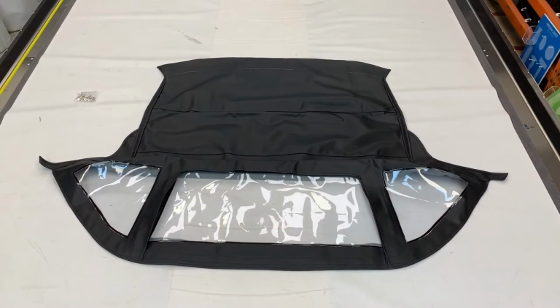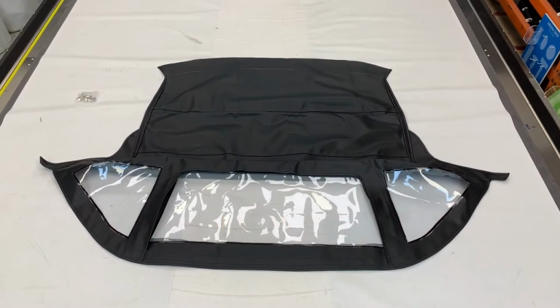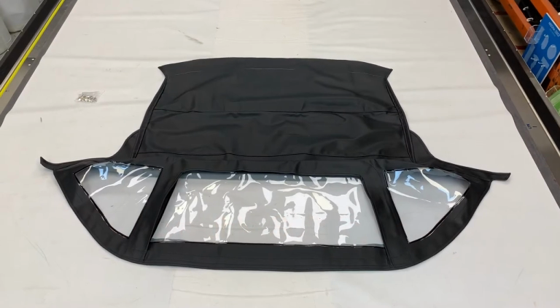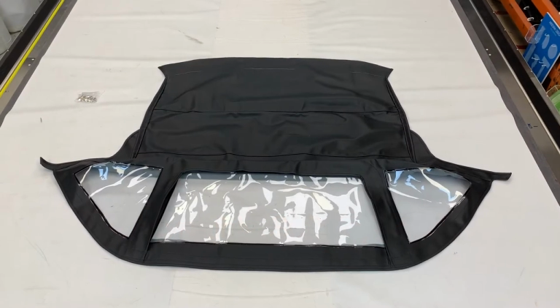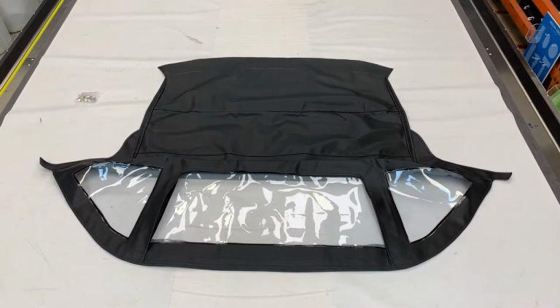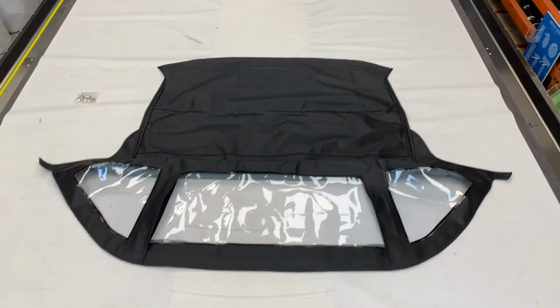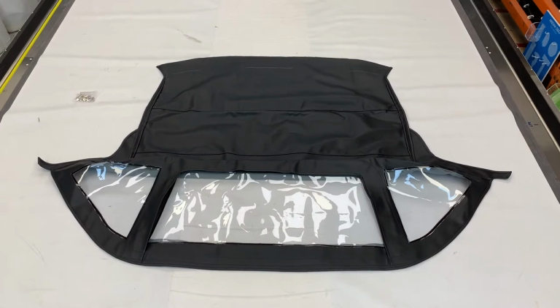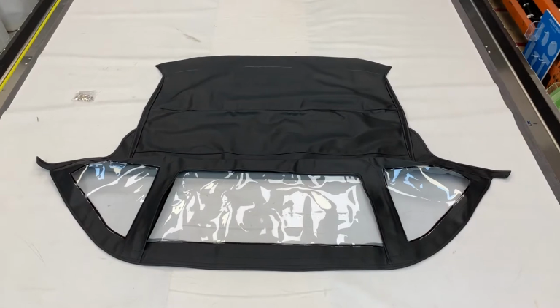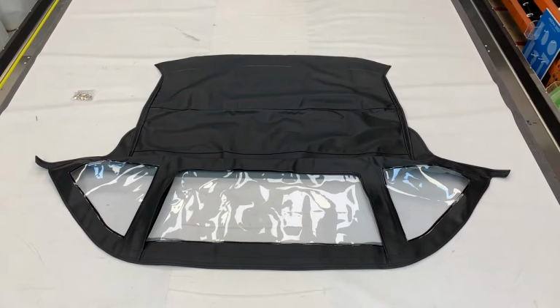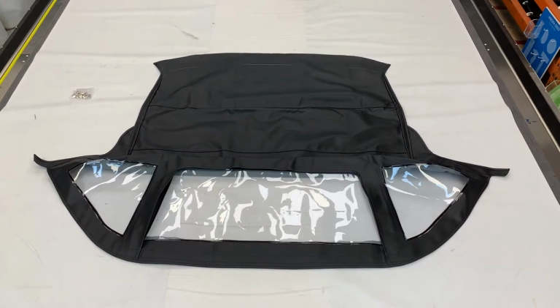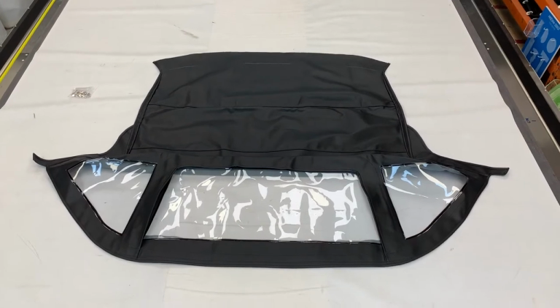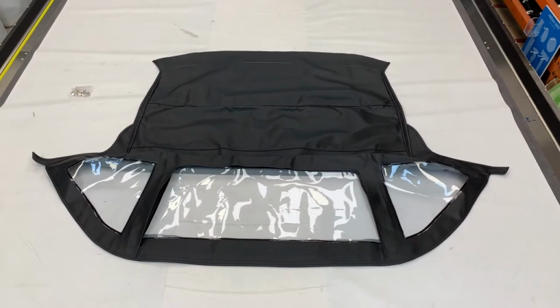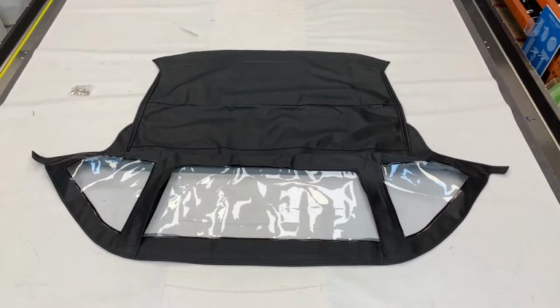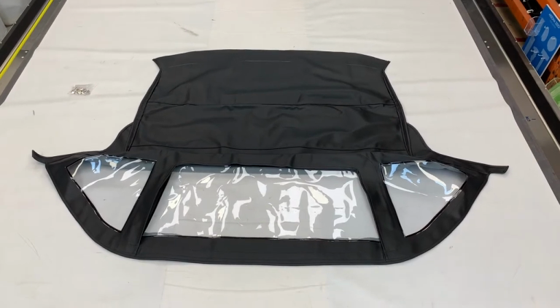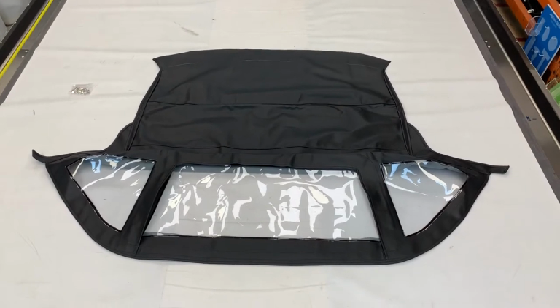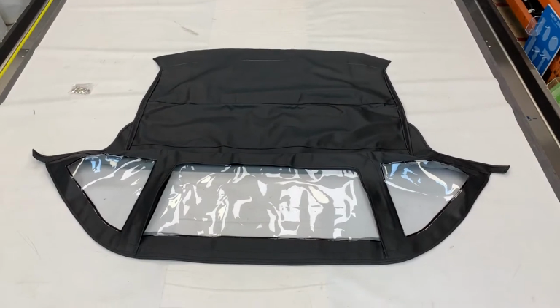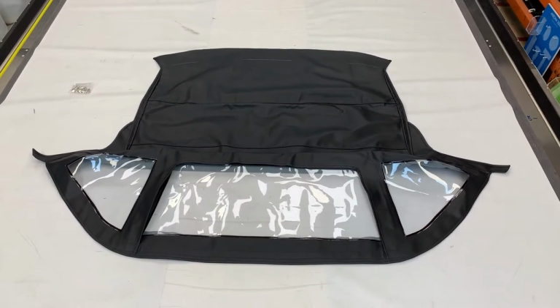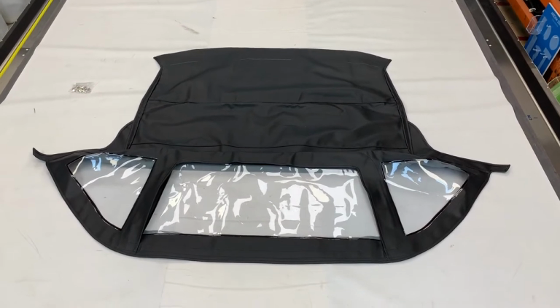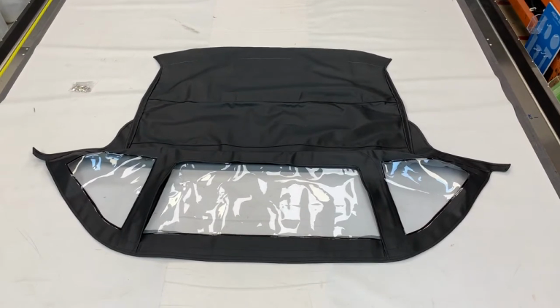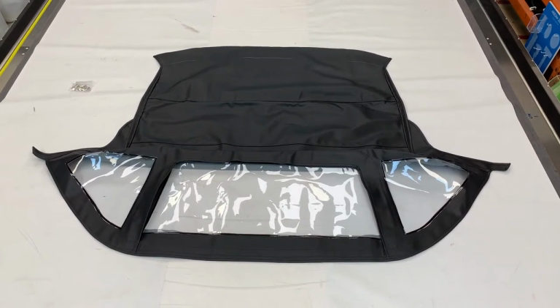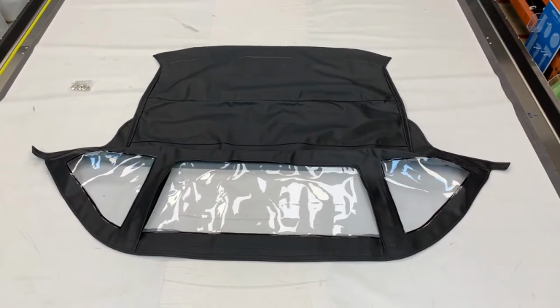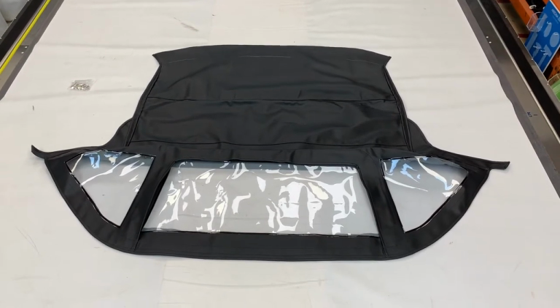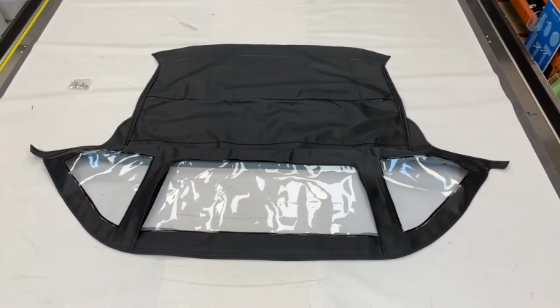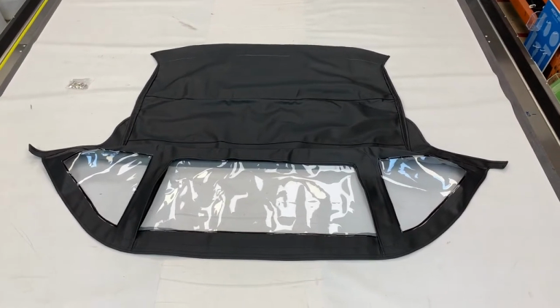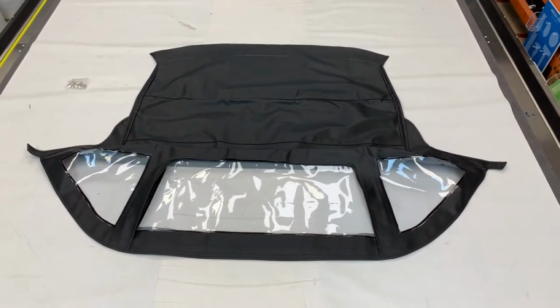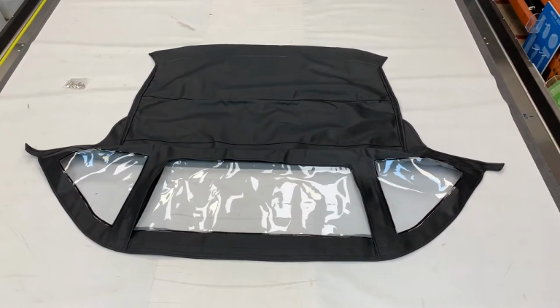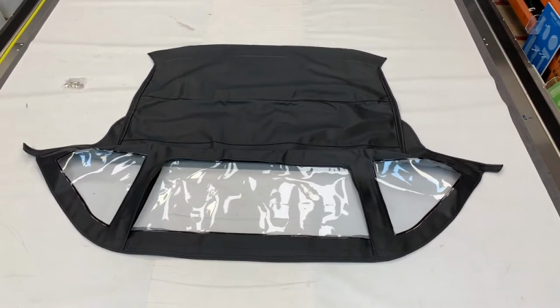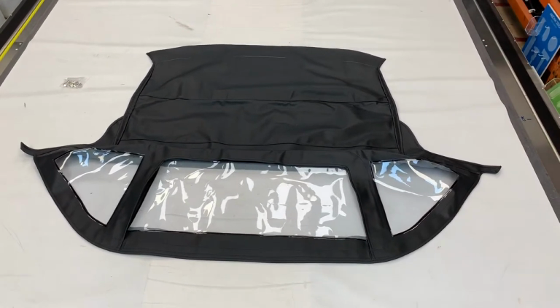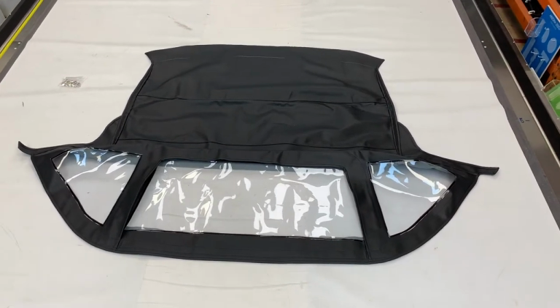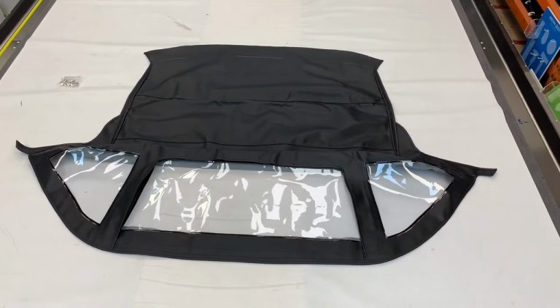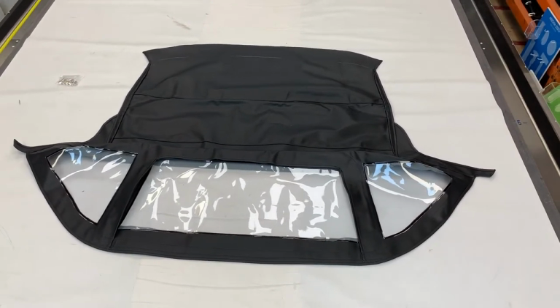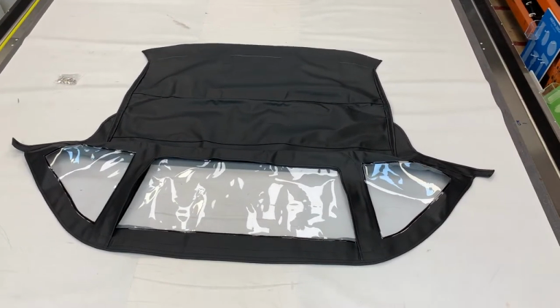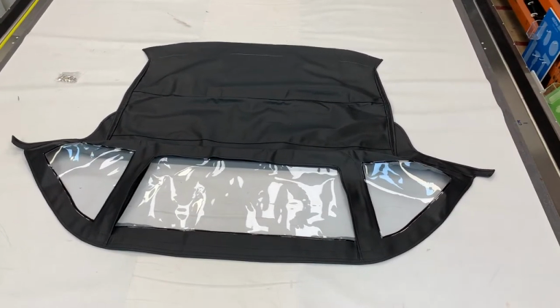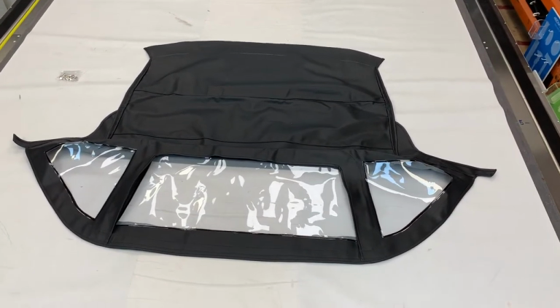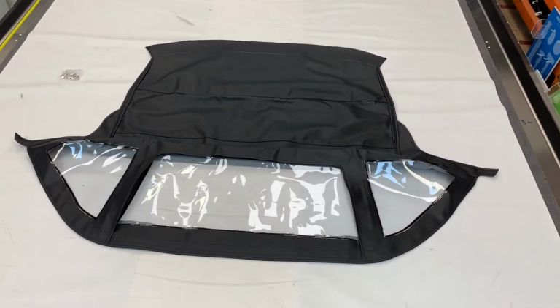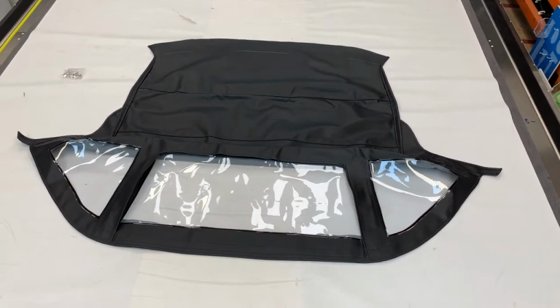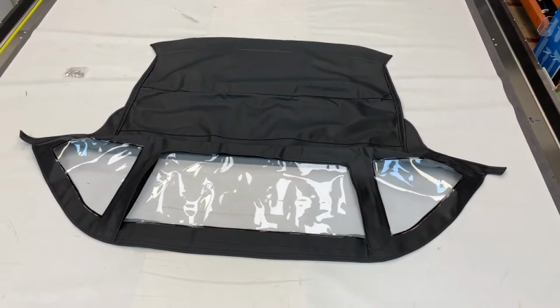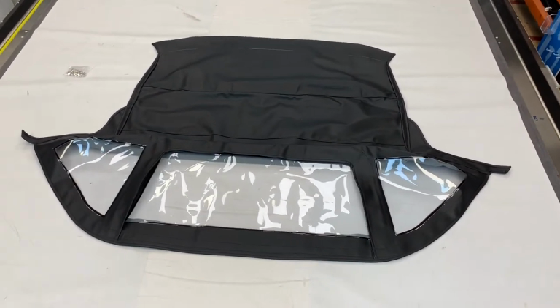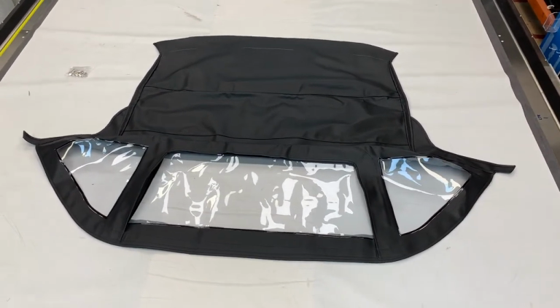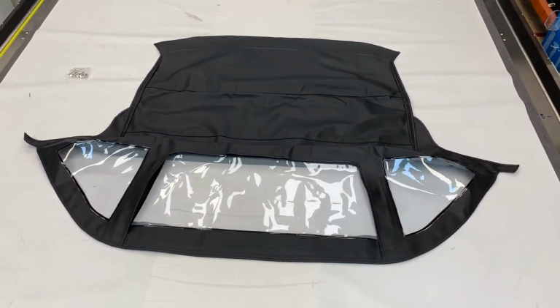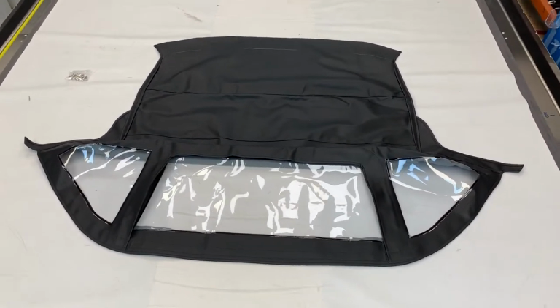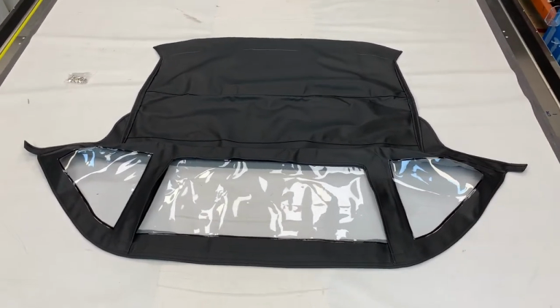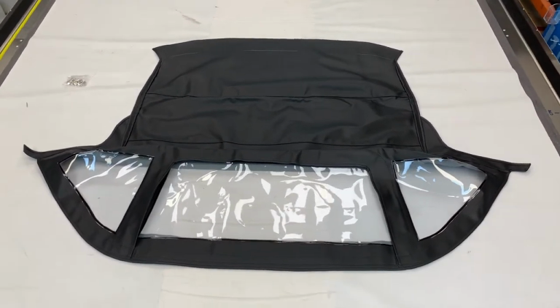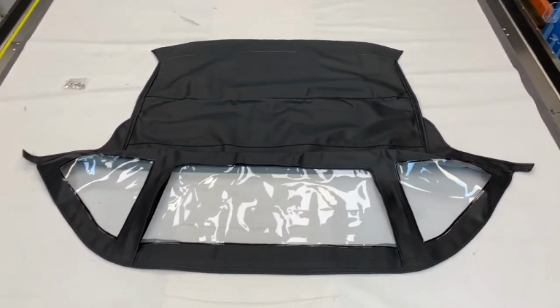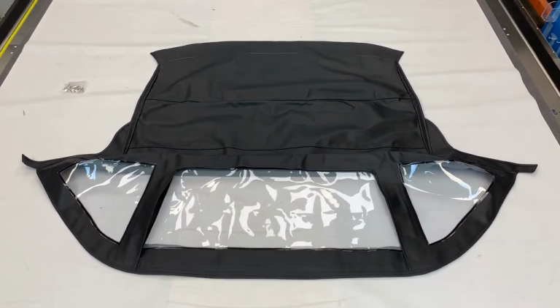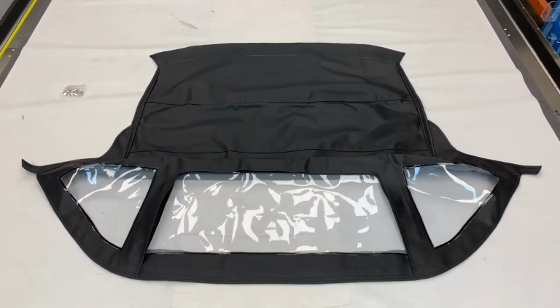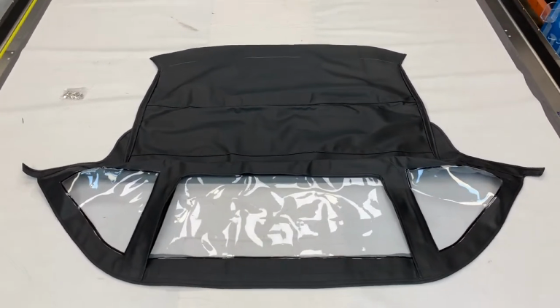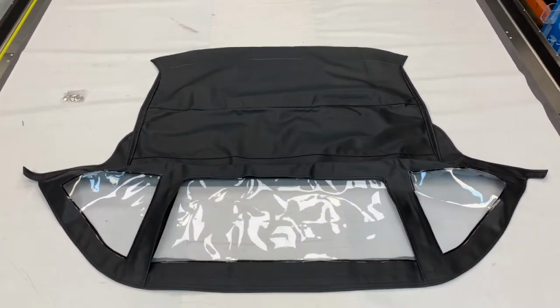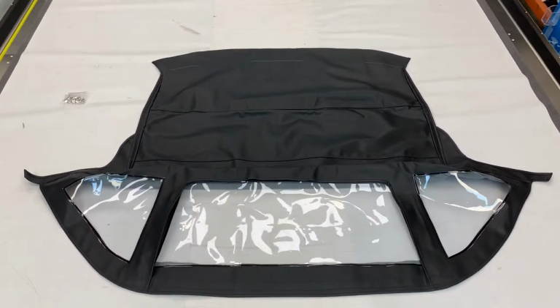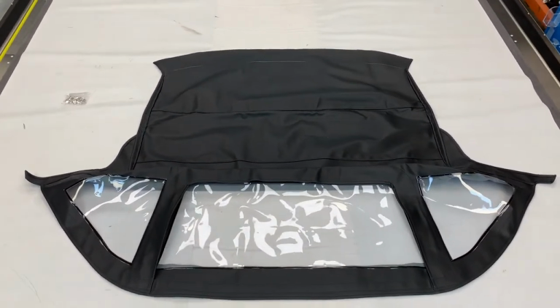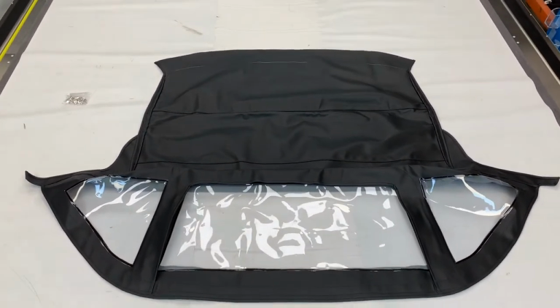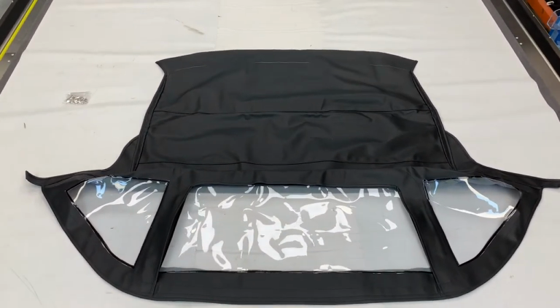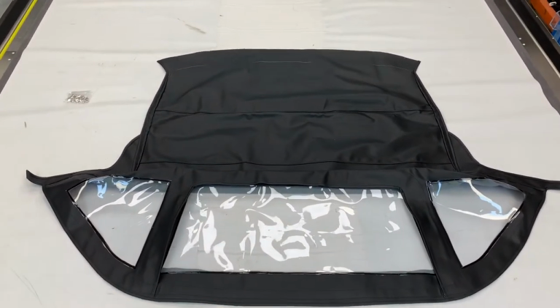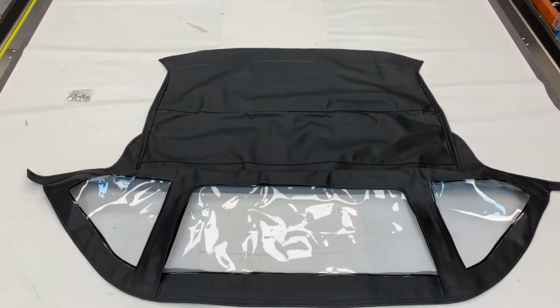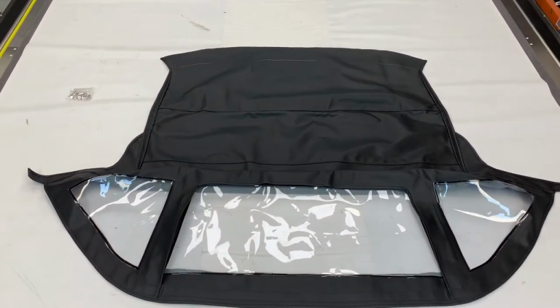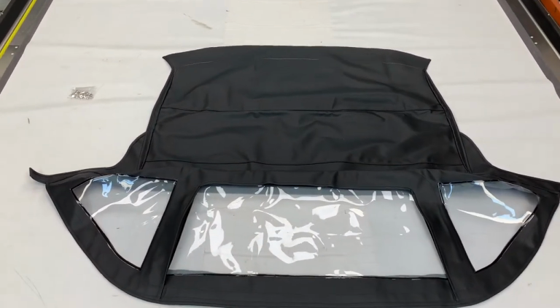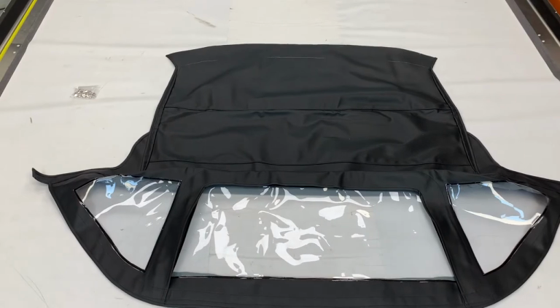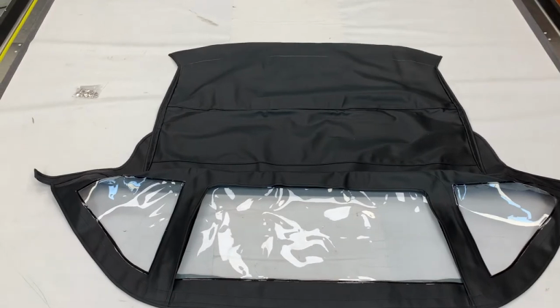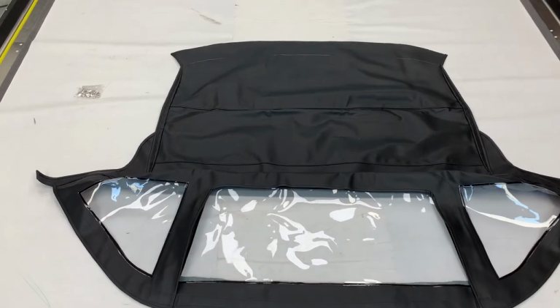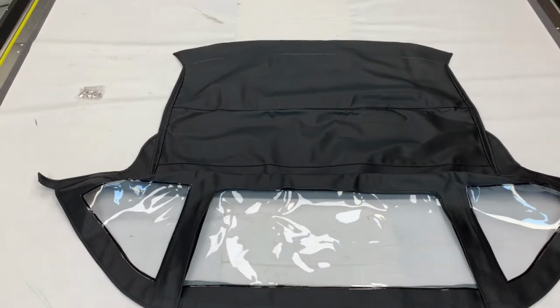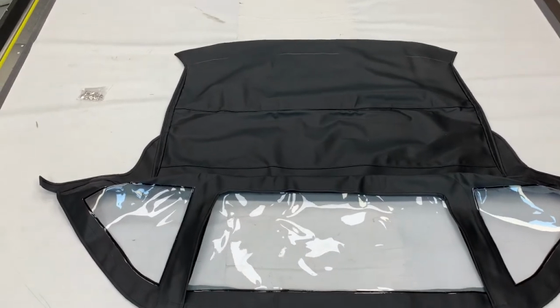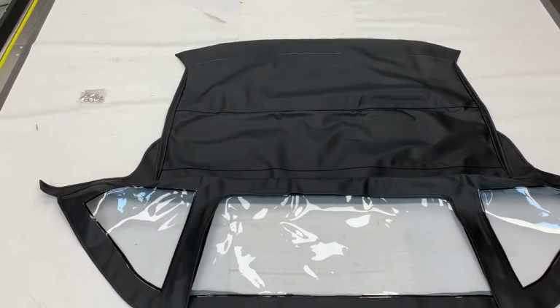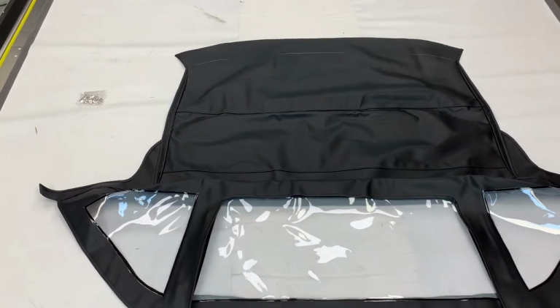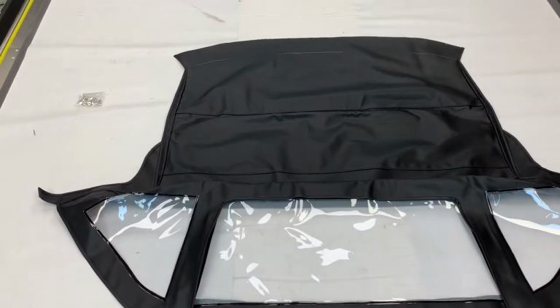This is the soft top convertible hood for the Triumph TR6. This has been manufactured in black PVC Everflex.